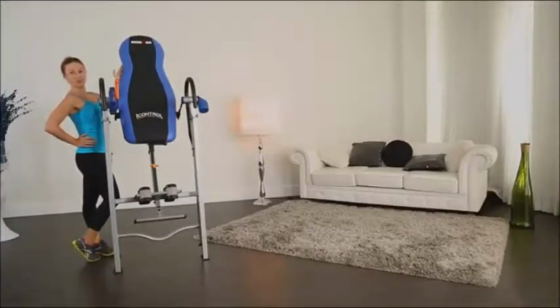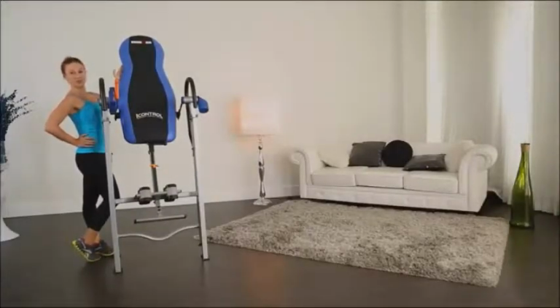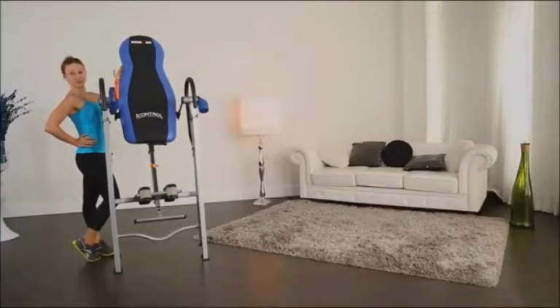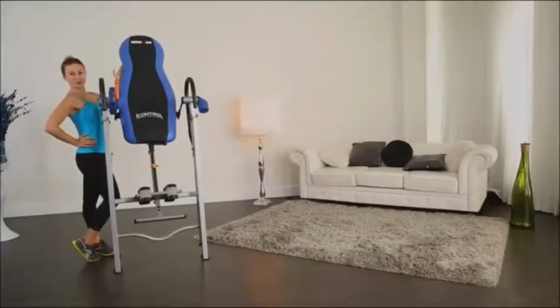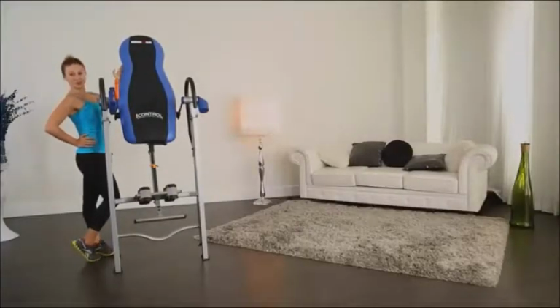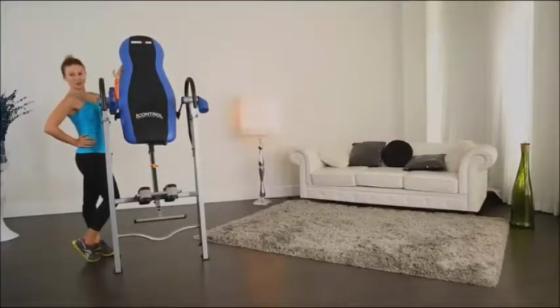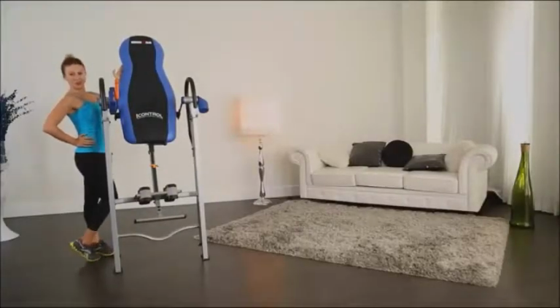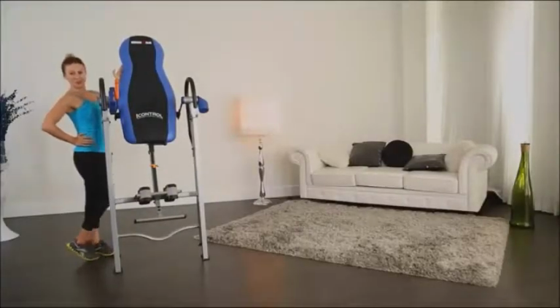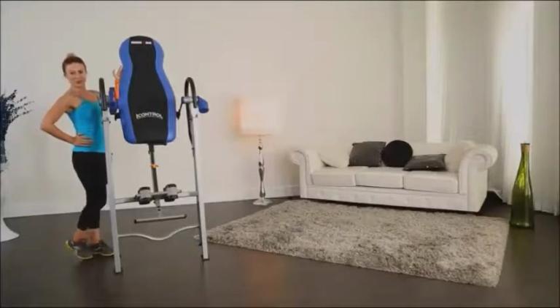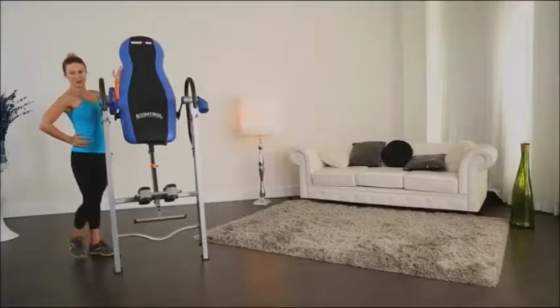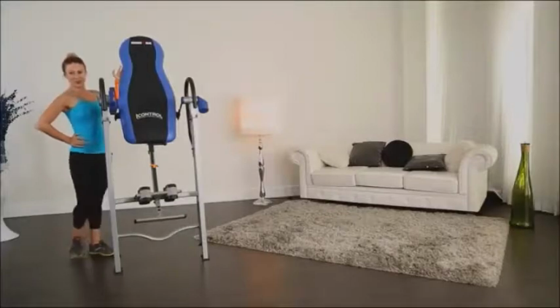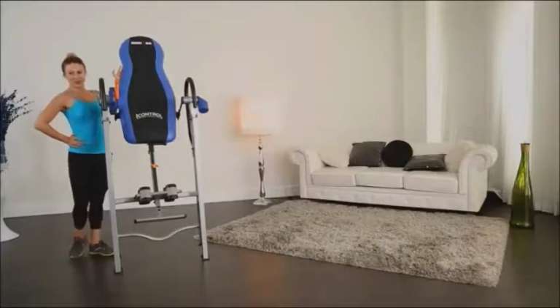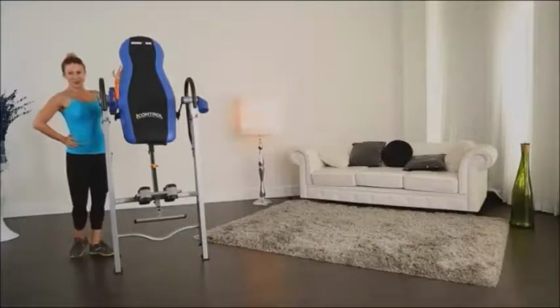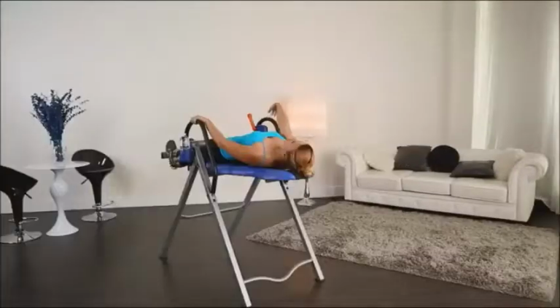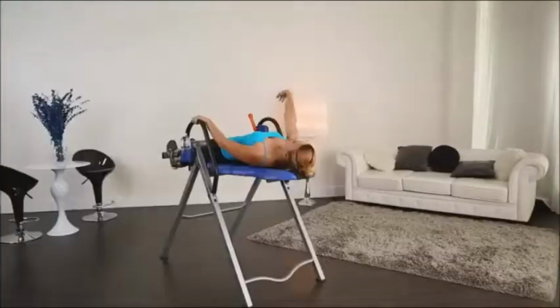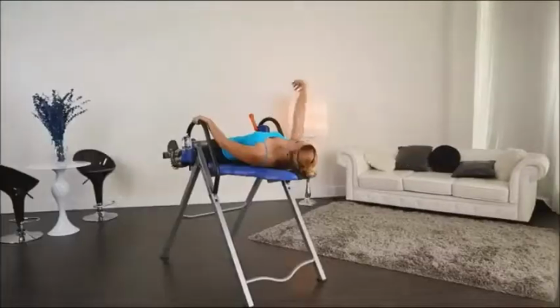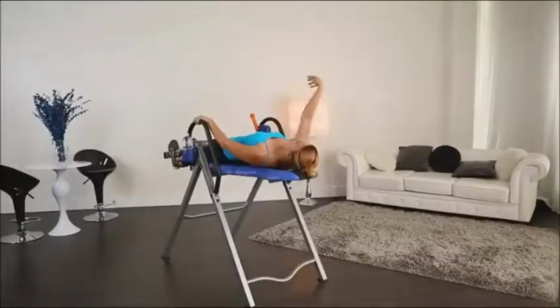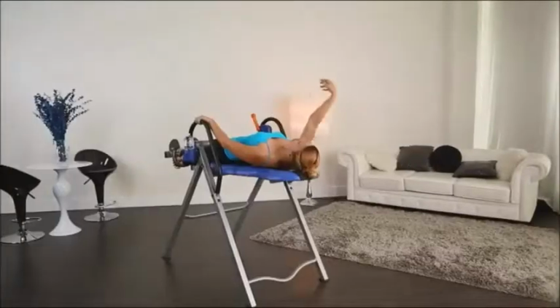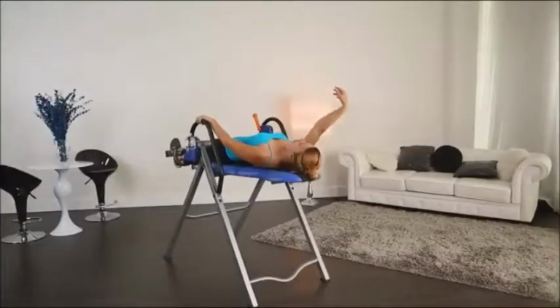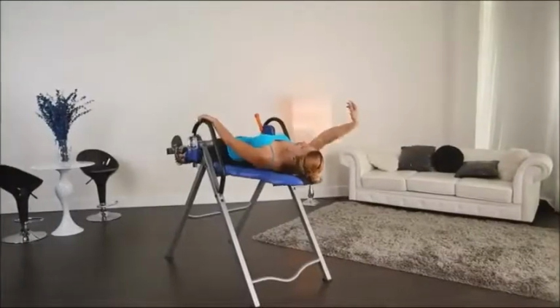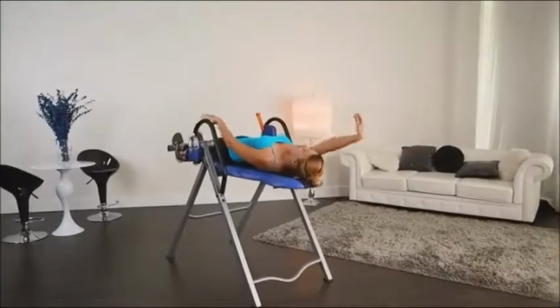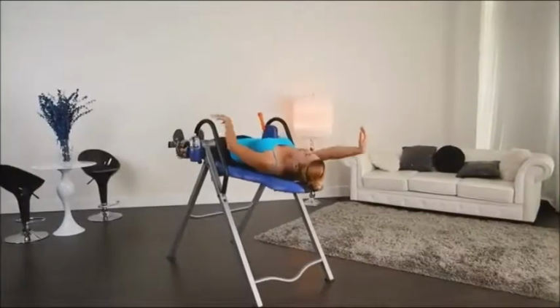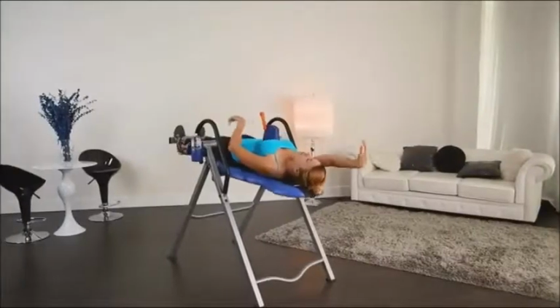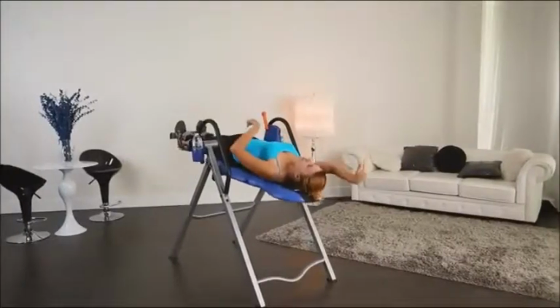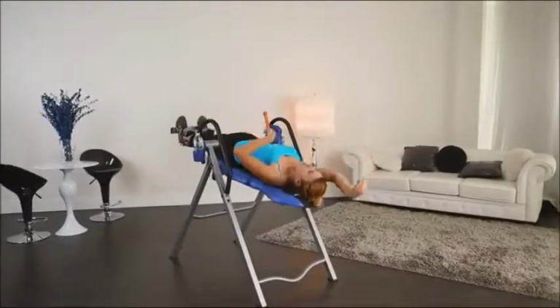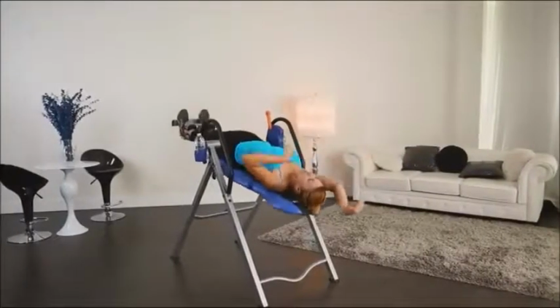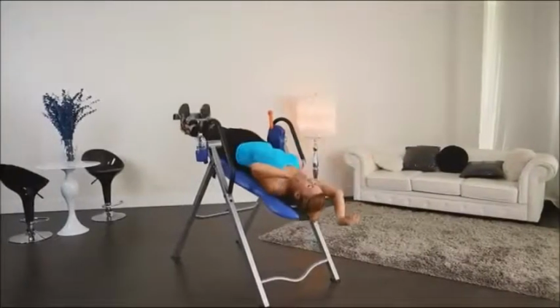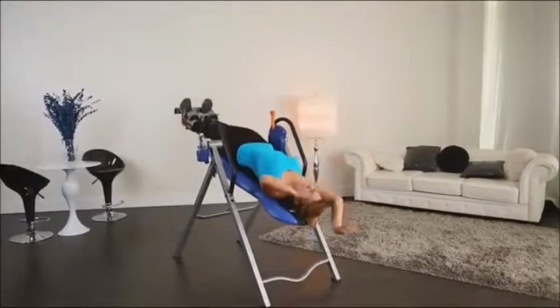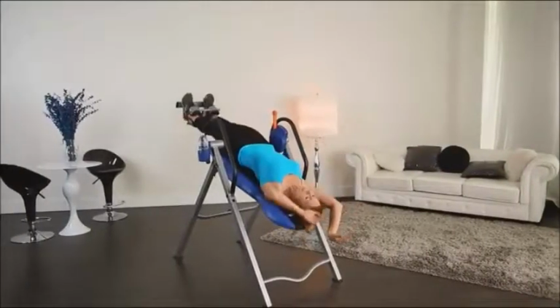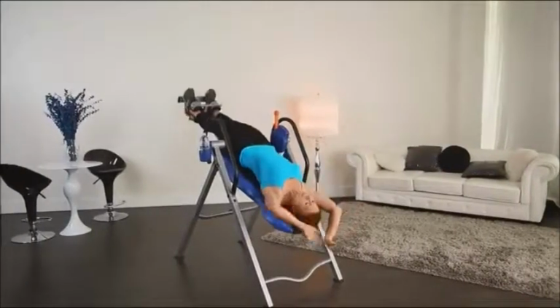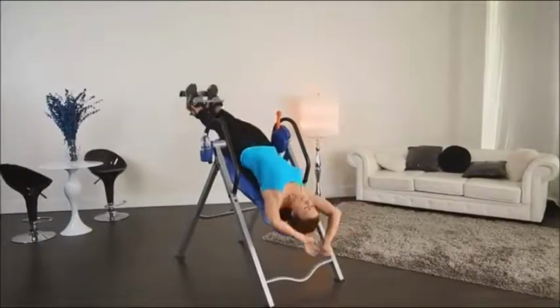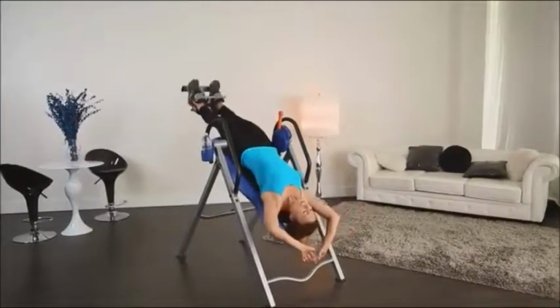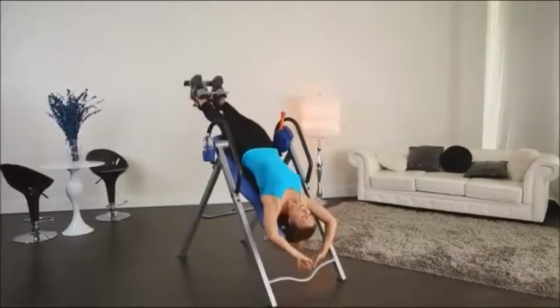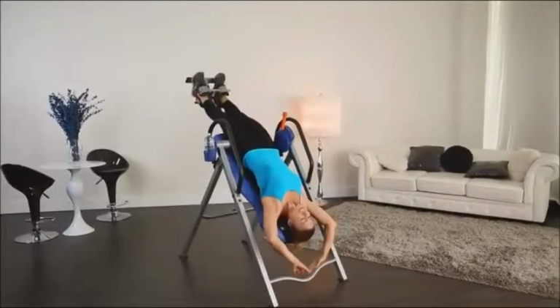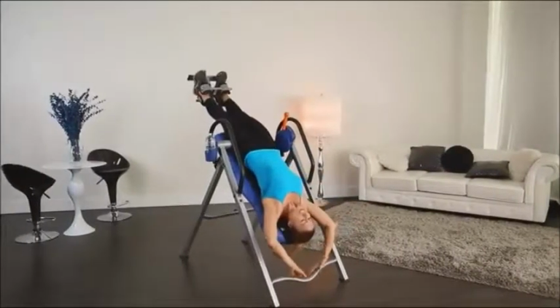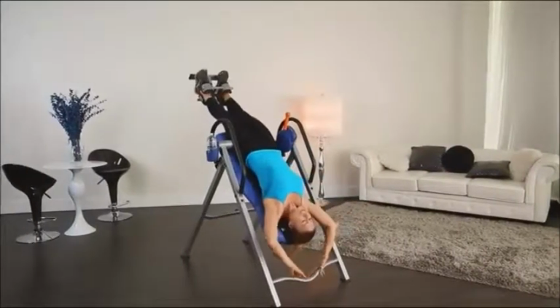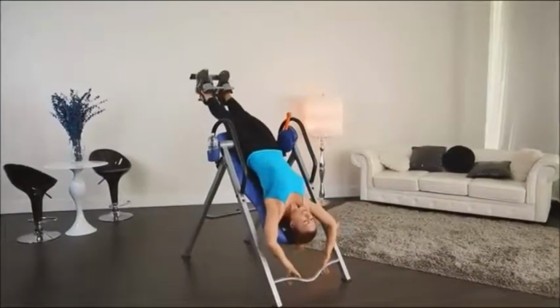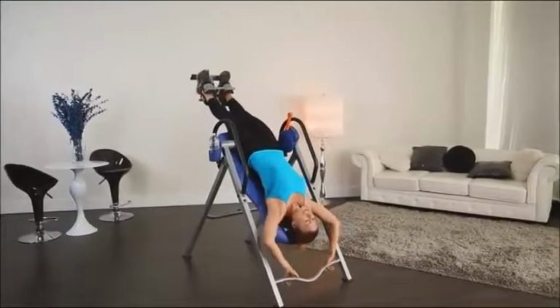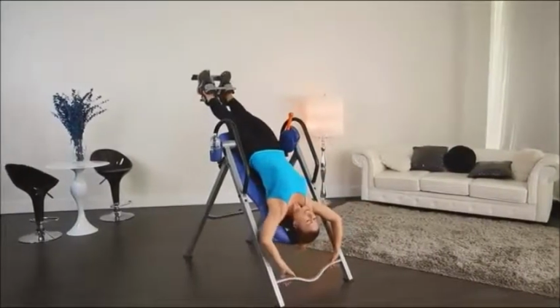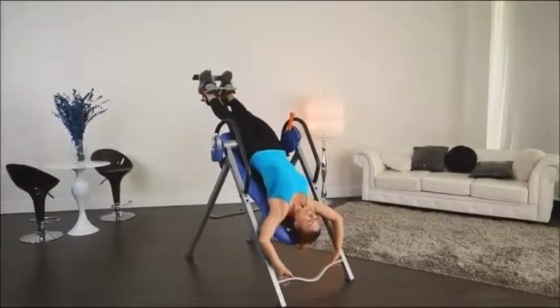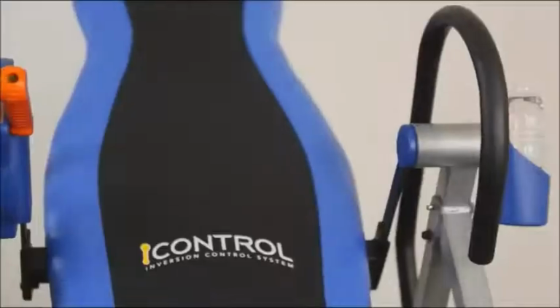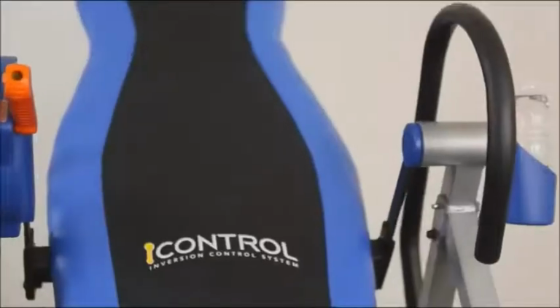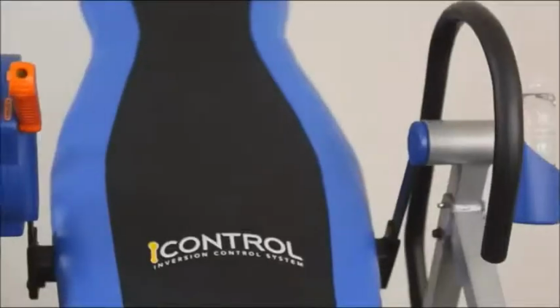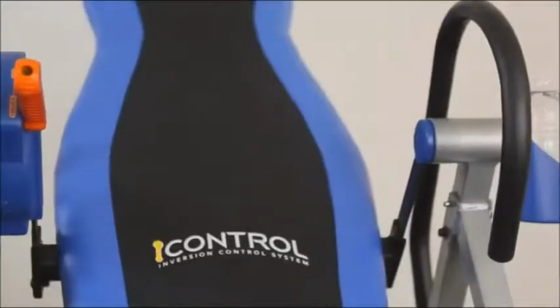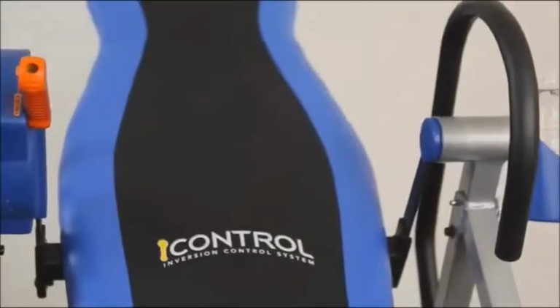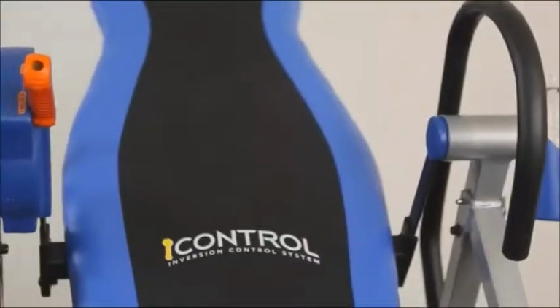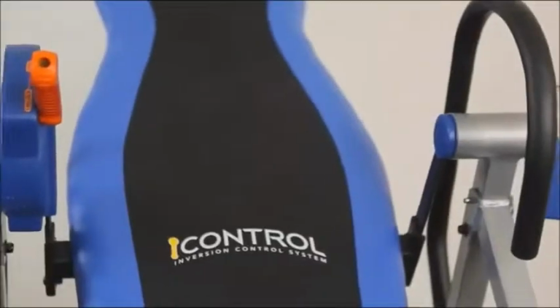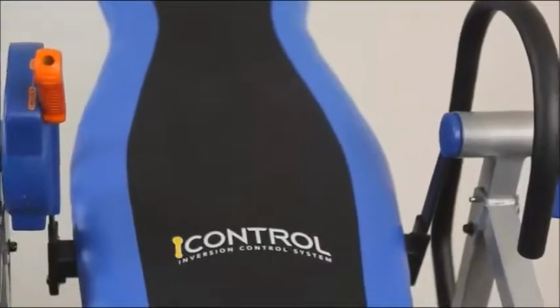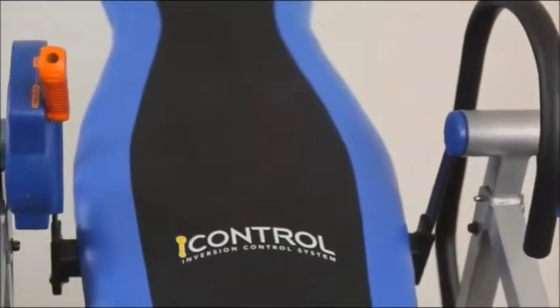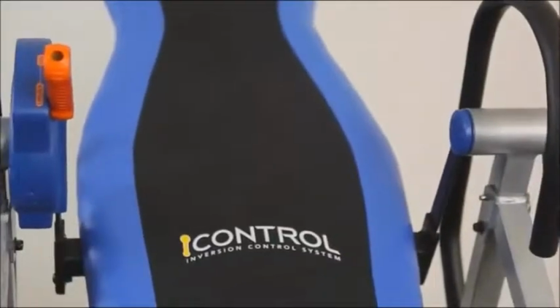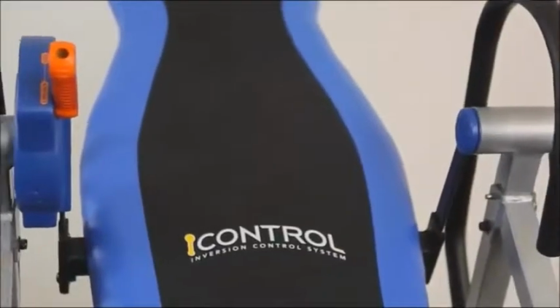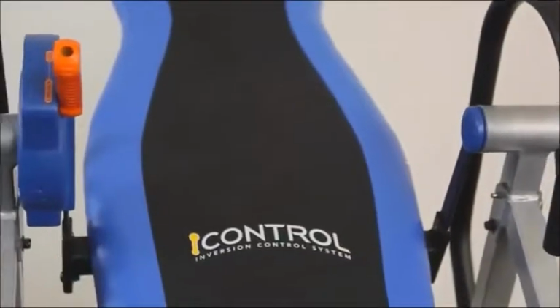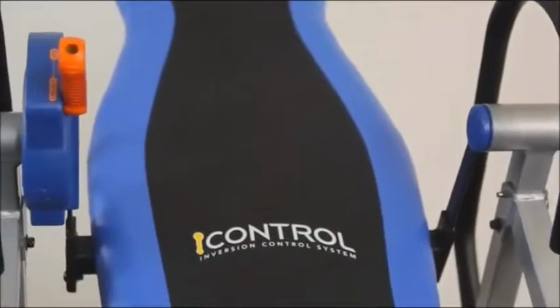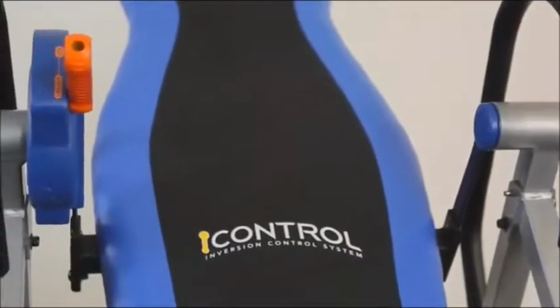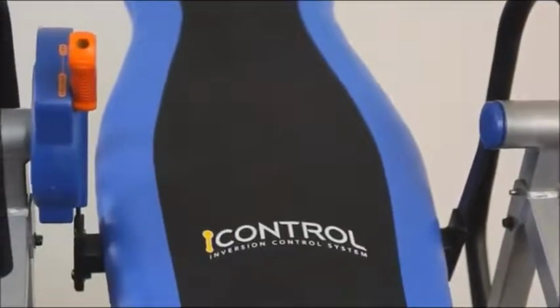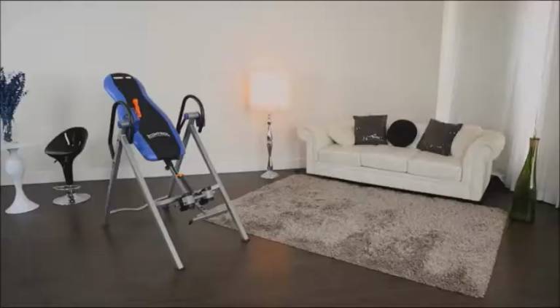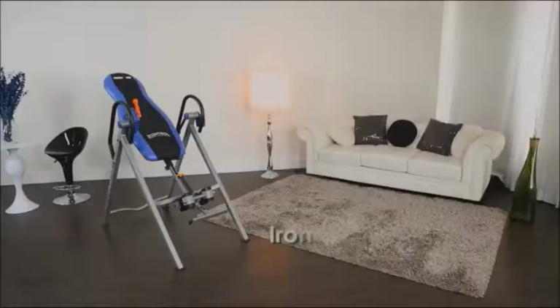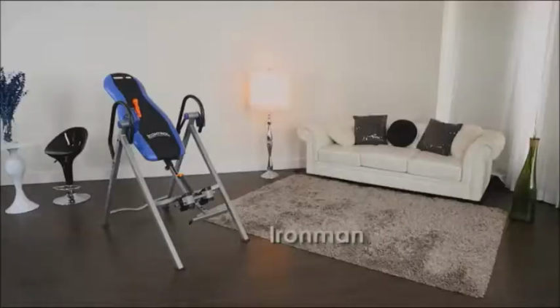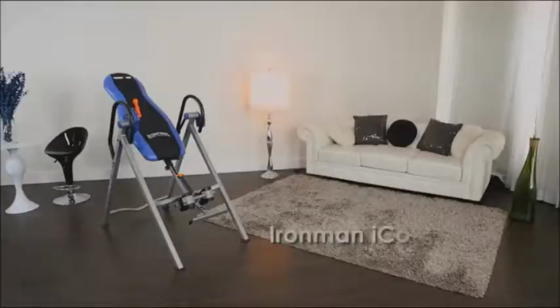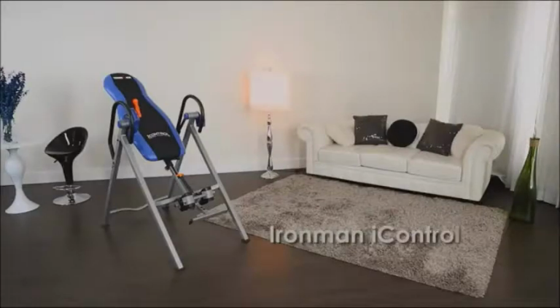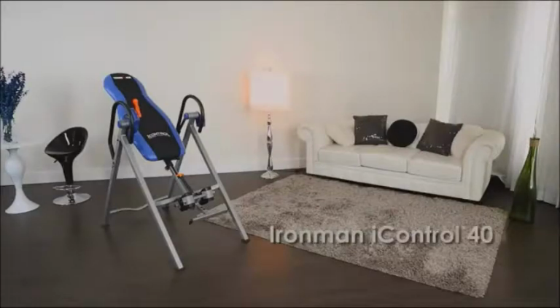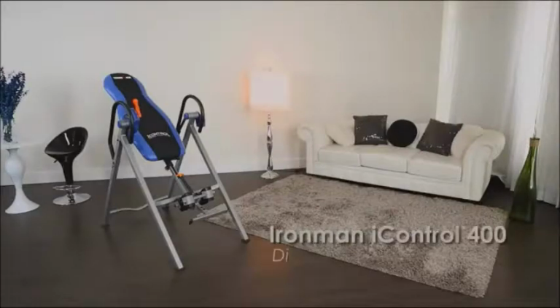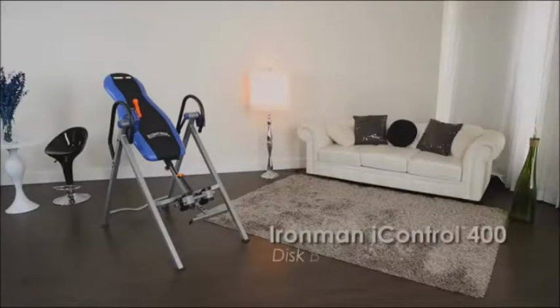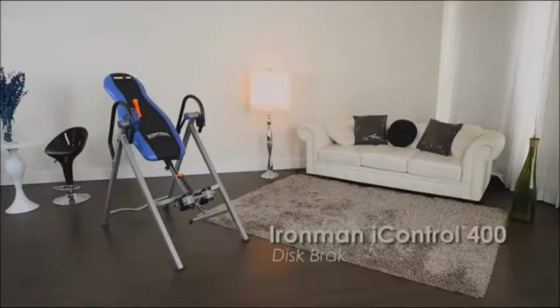Why wait? Take care of yourself with the Iron Man Eye Control 400 disc brake inversion table.